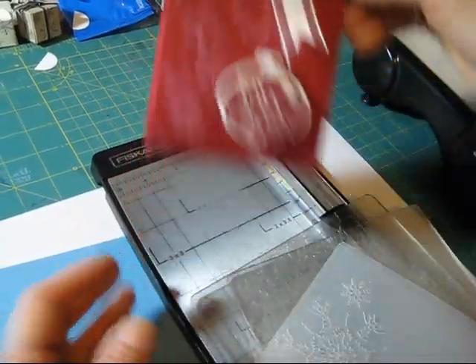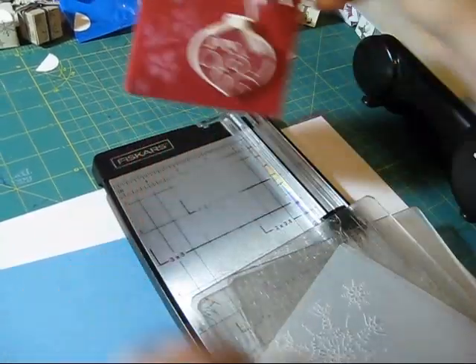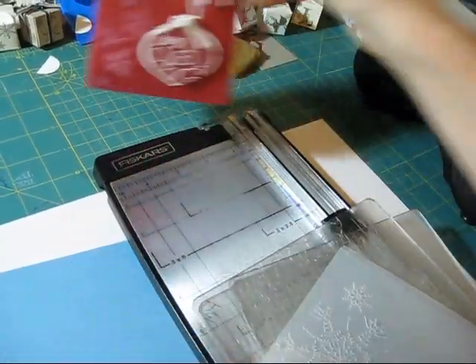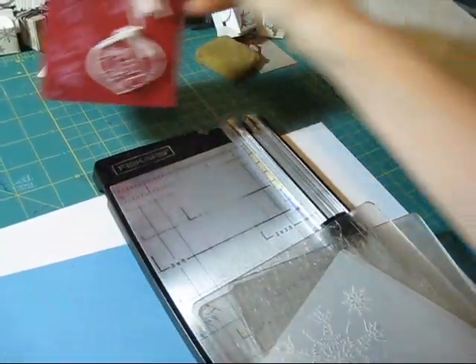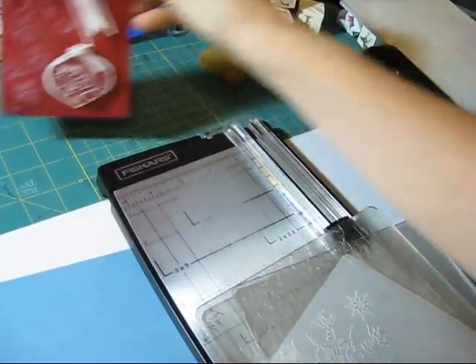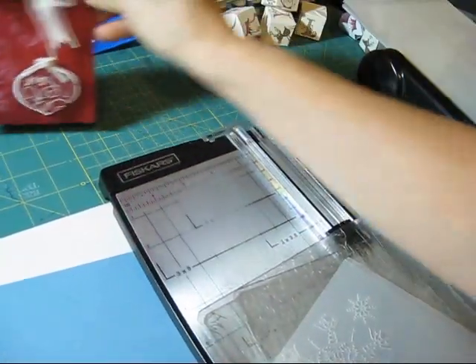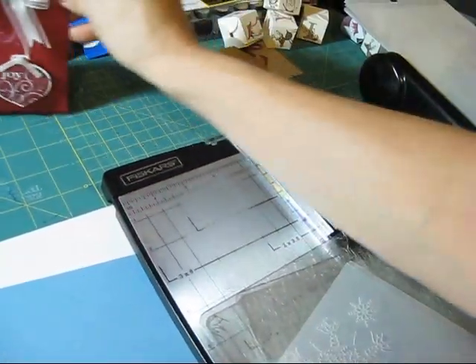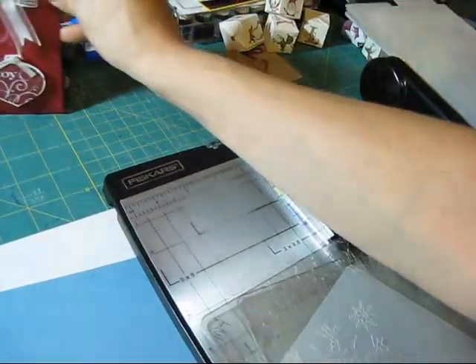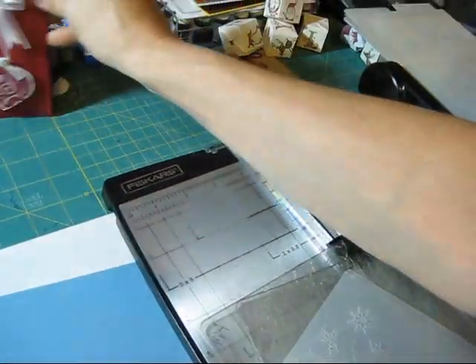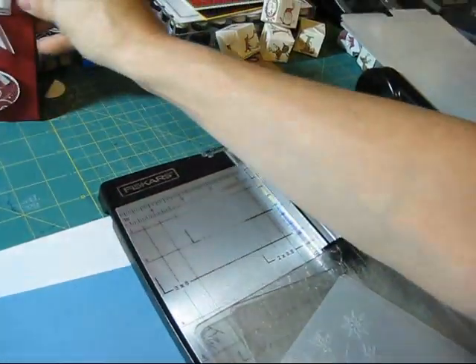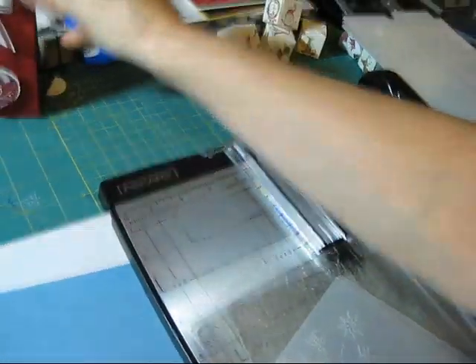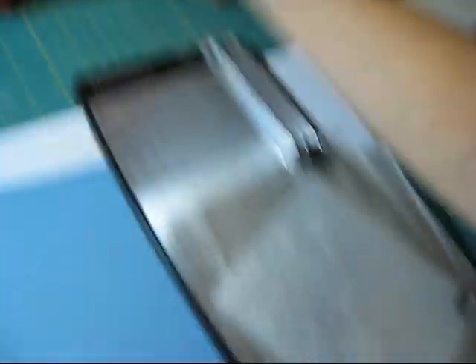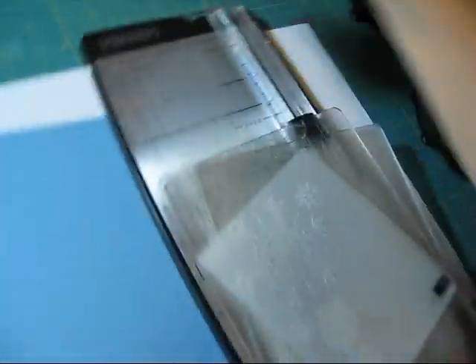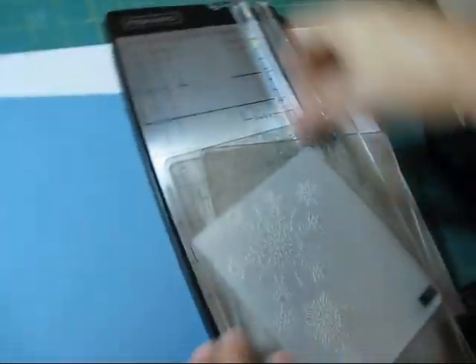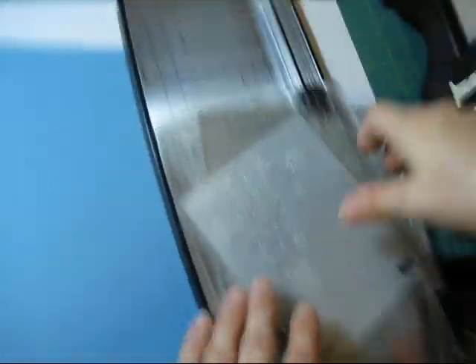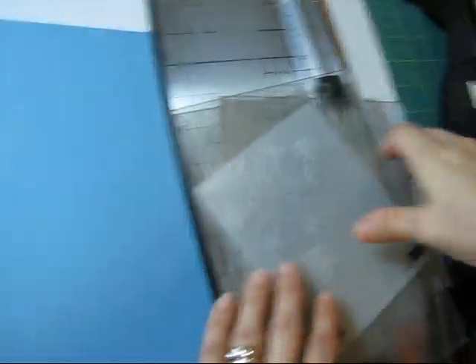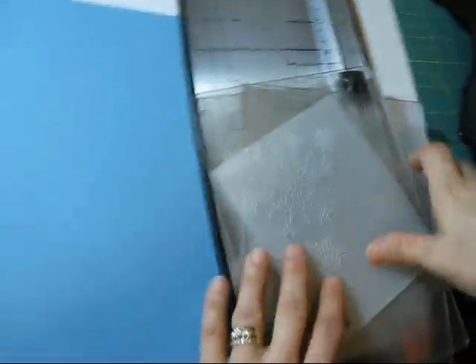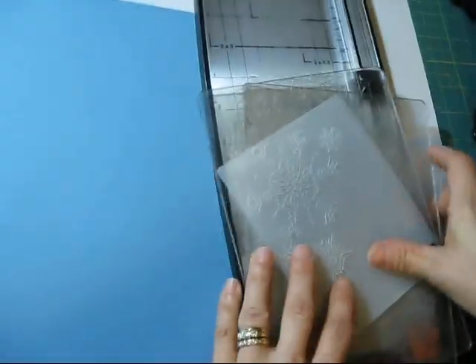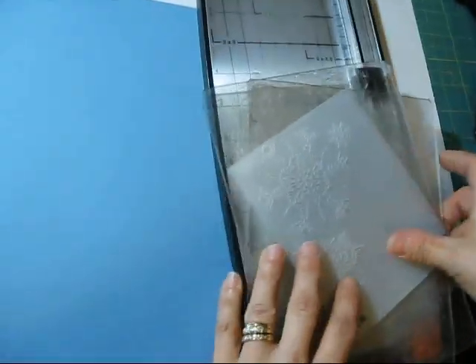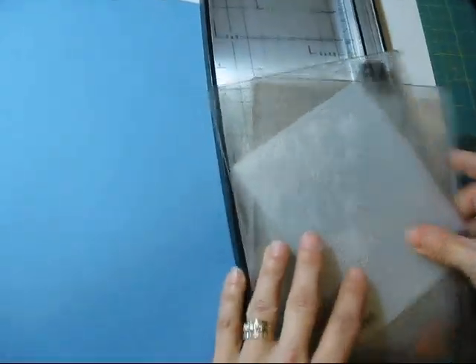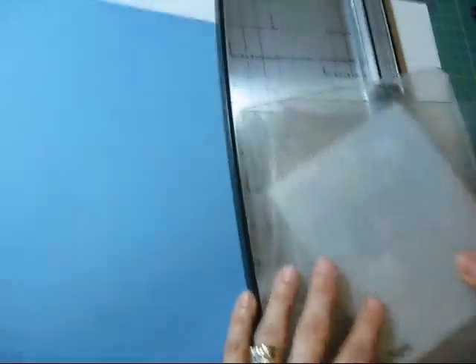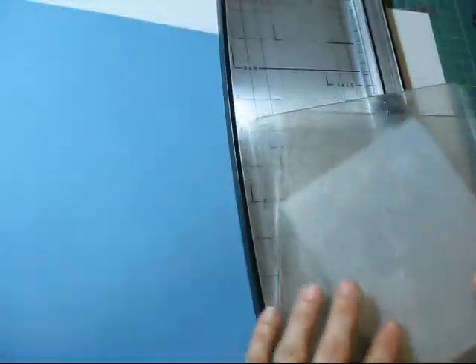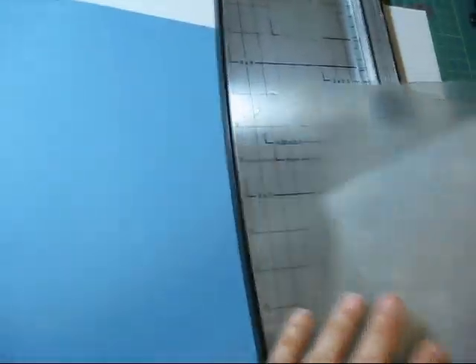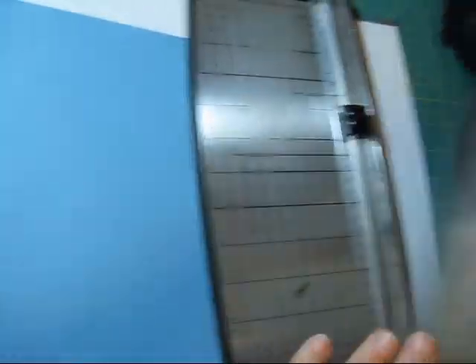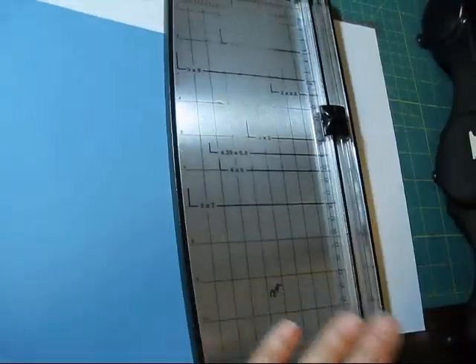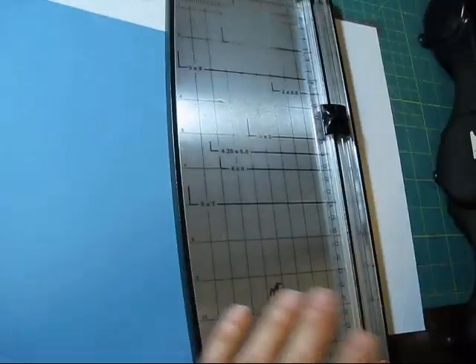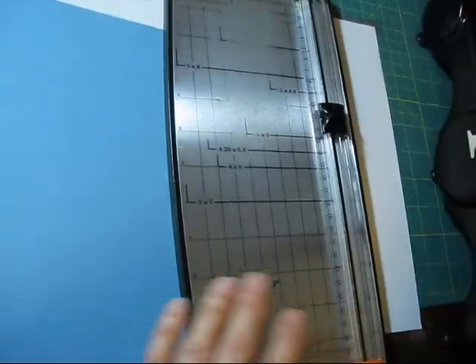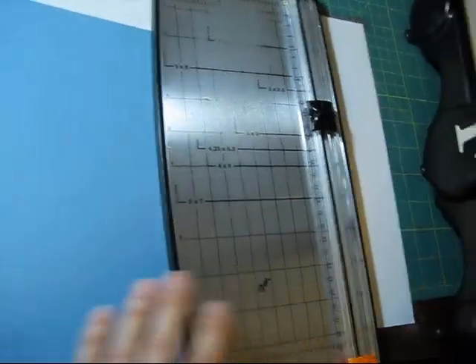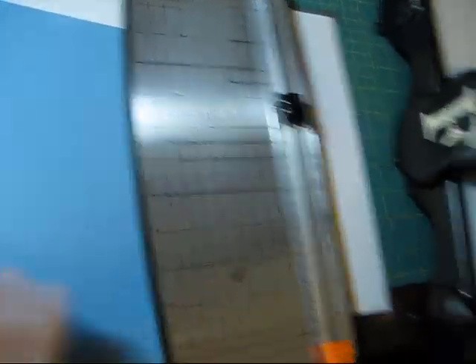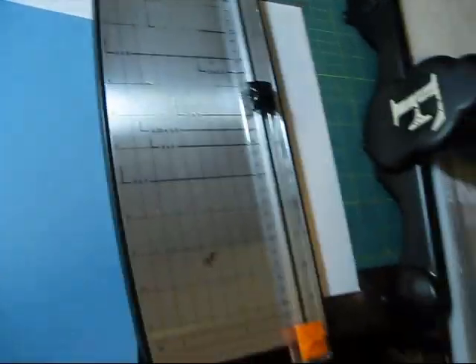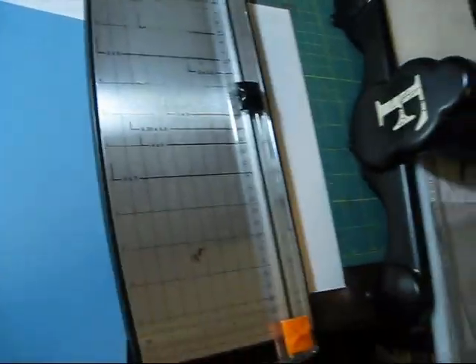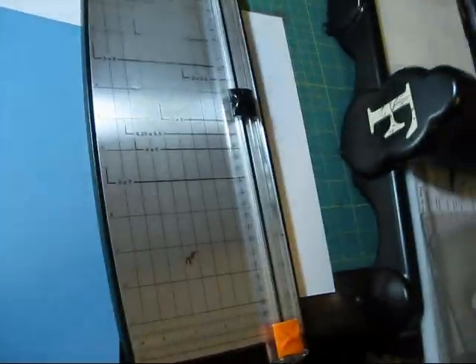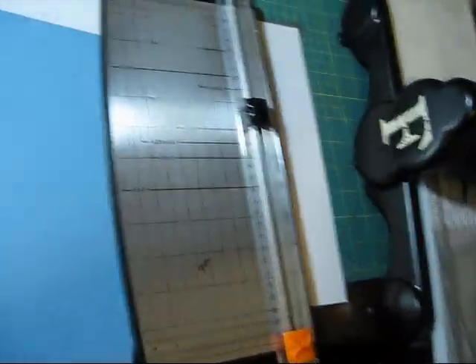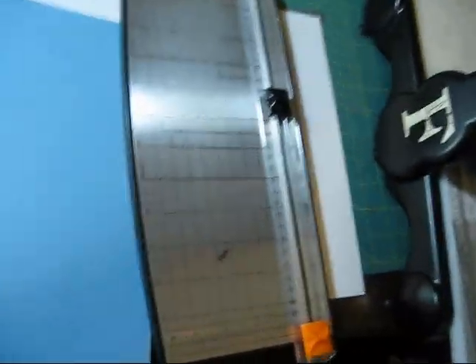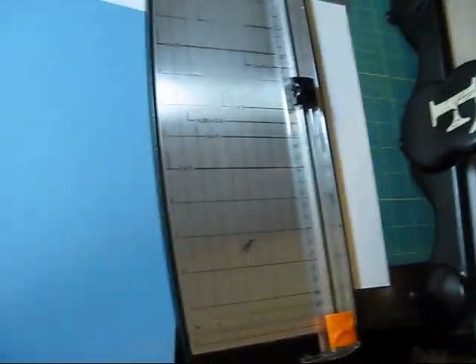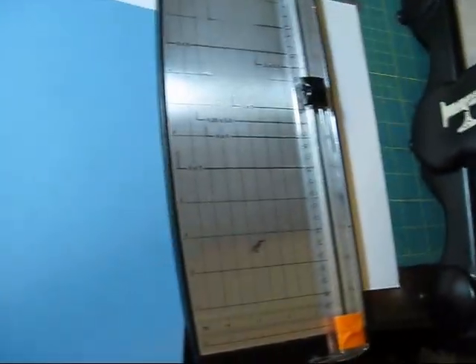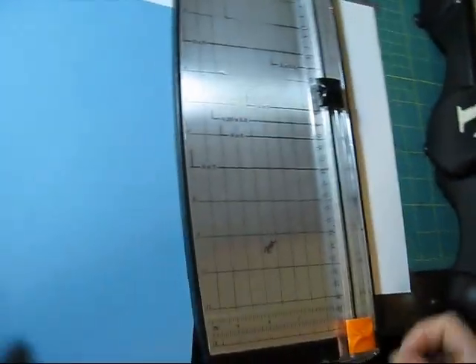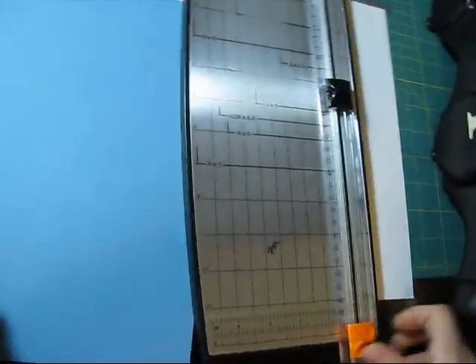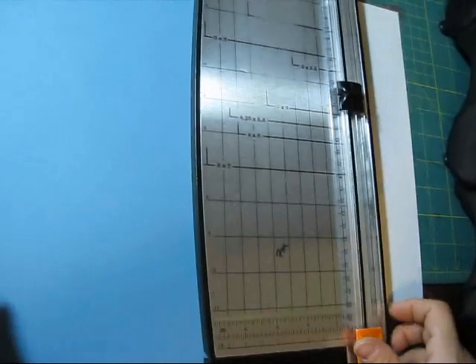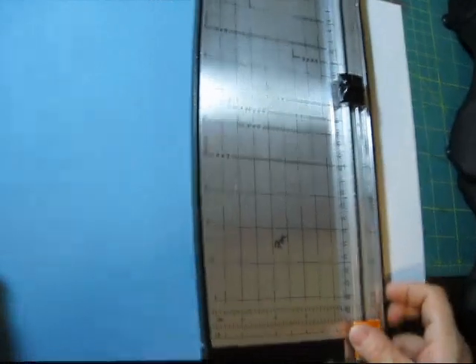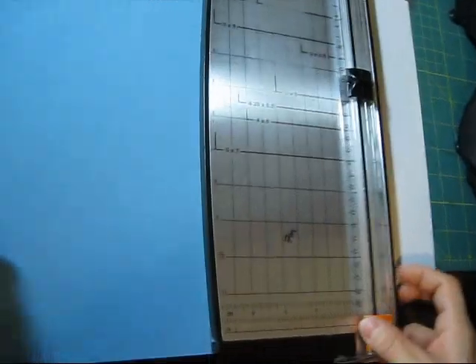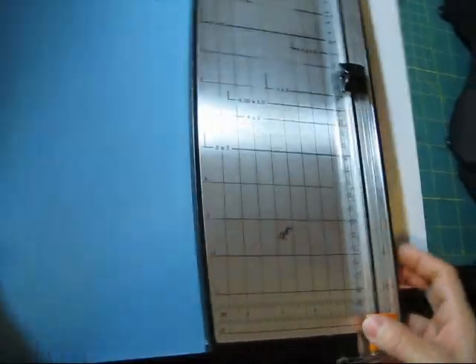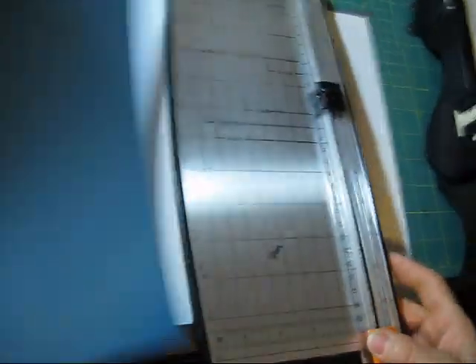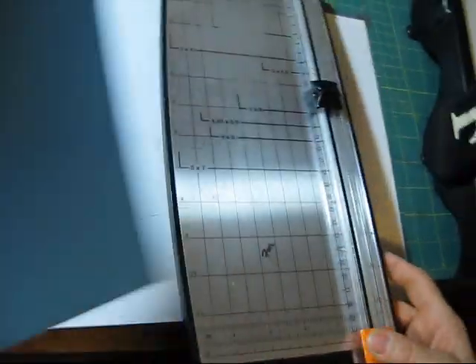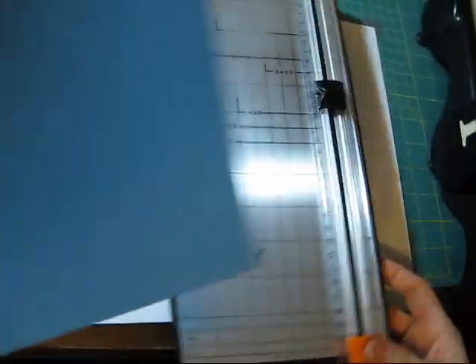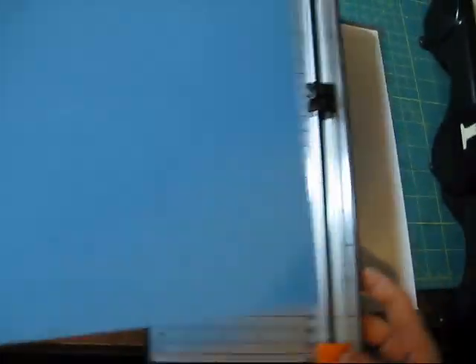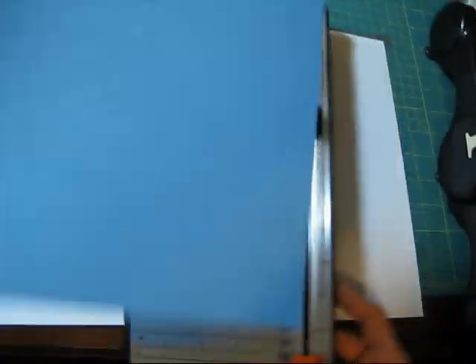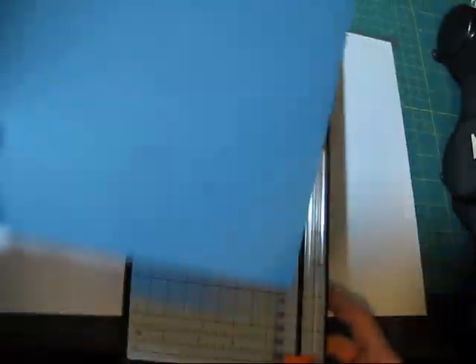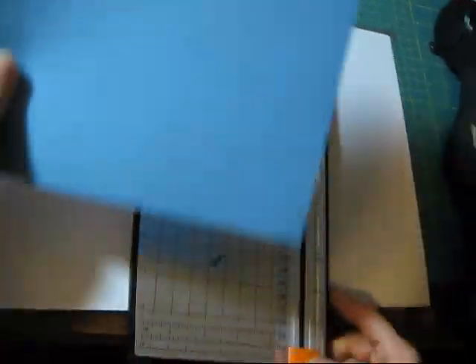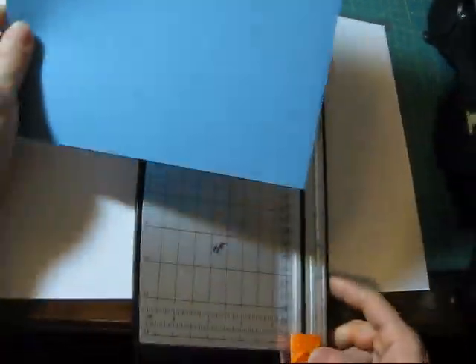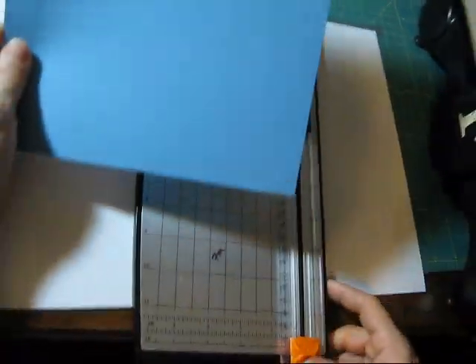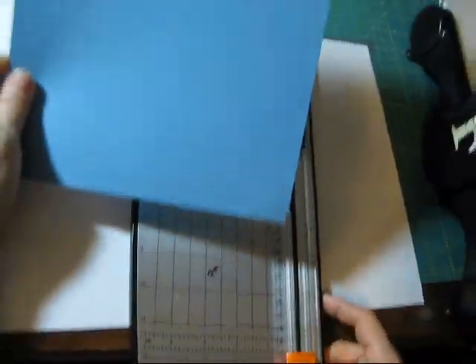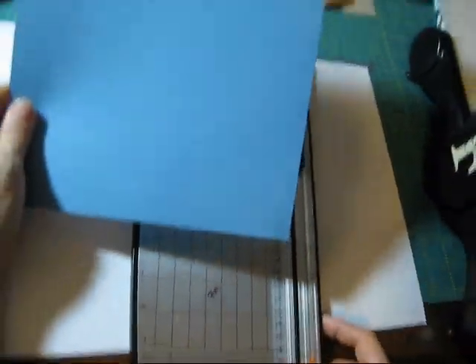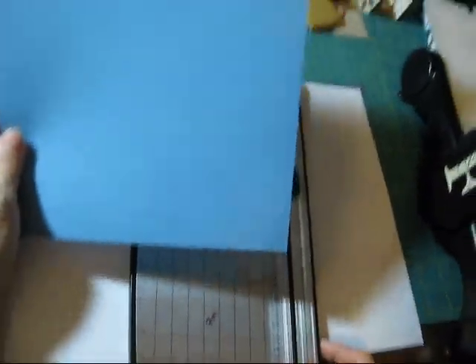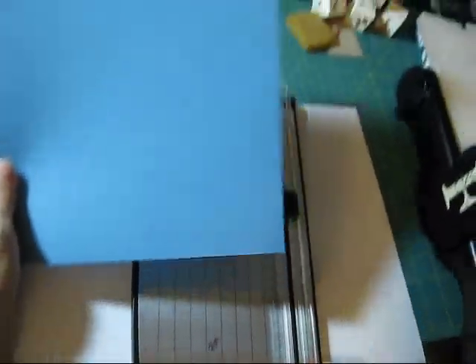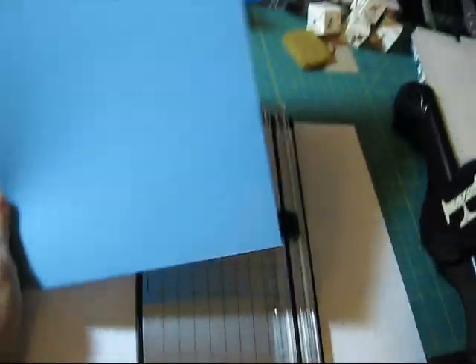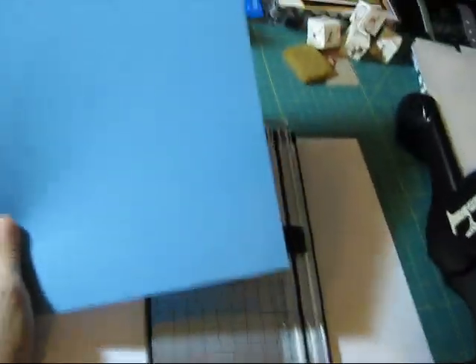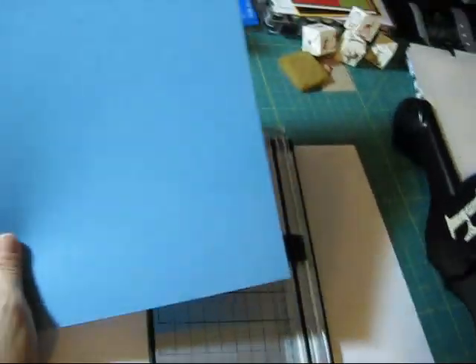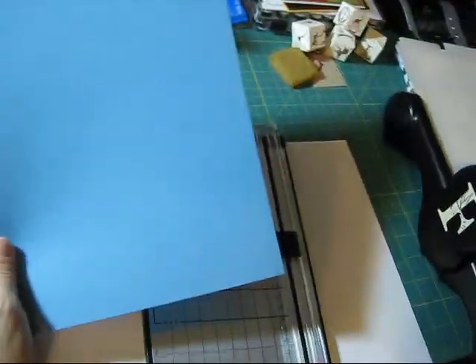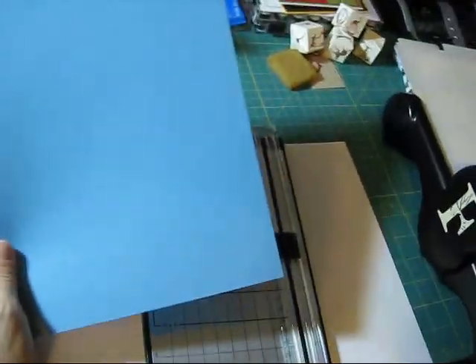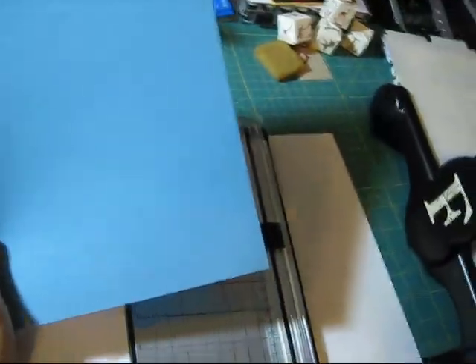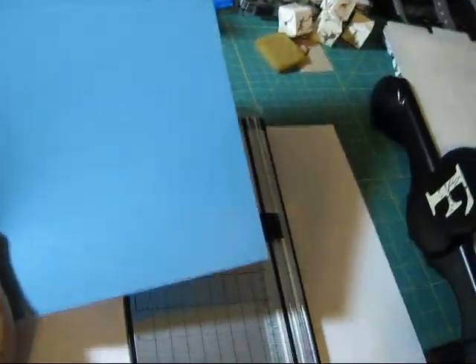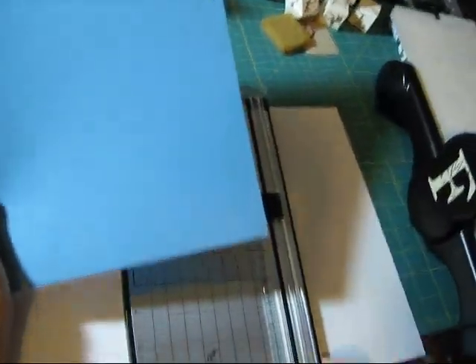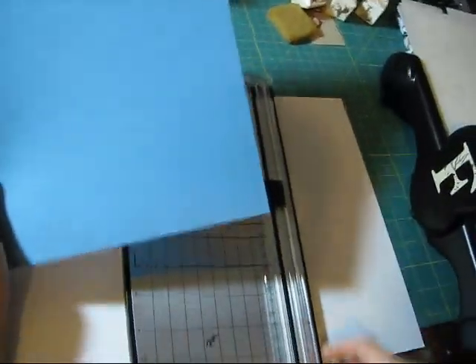So what you need is one piece of cardstock — regular cardstock, eight and a half by eleven.